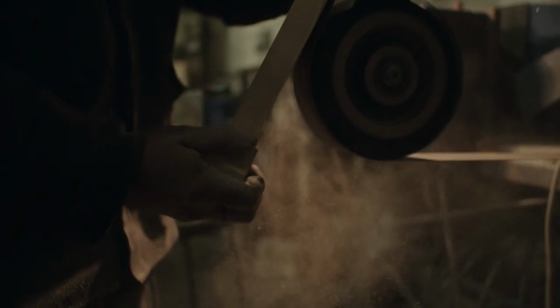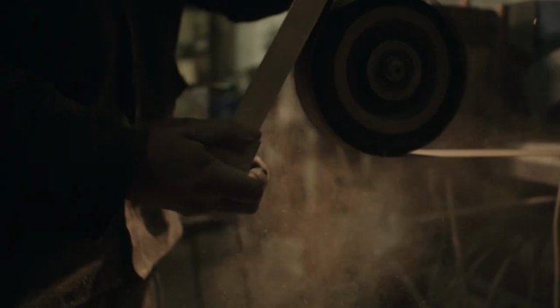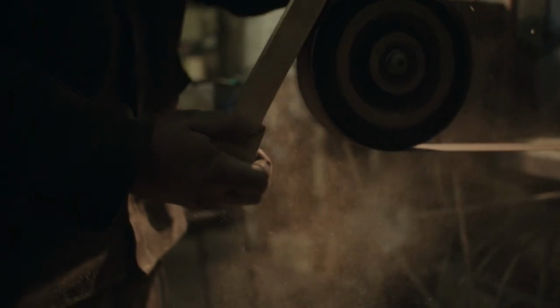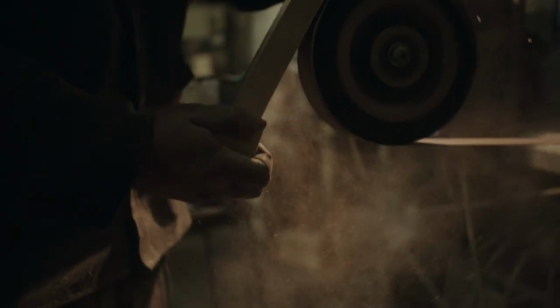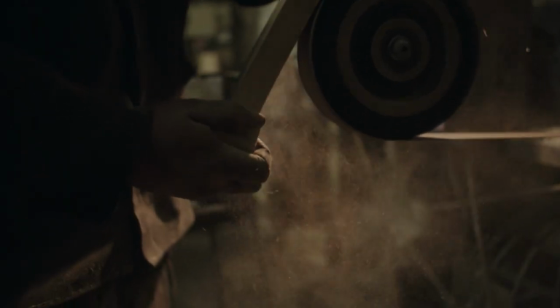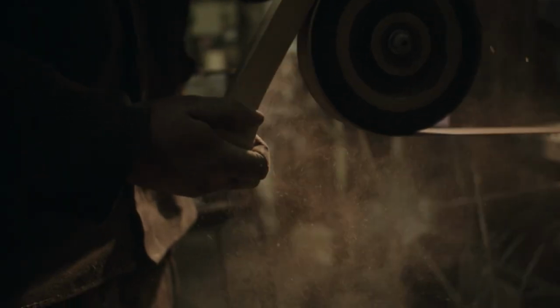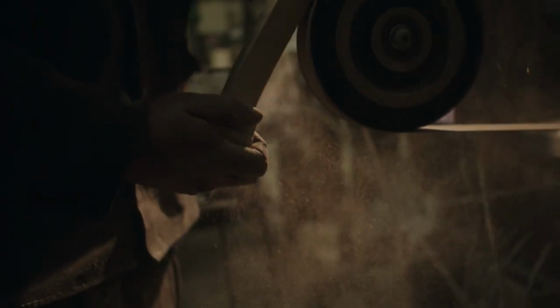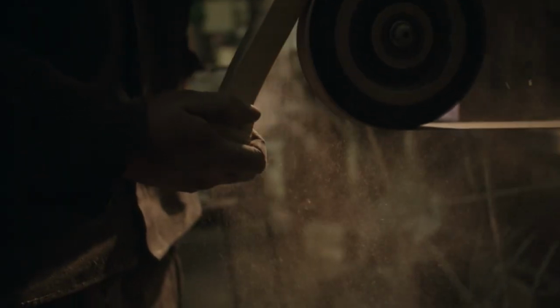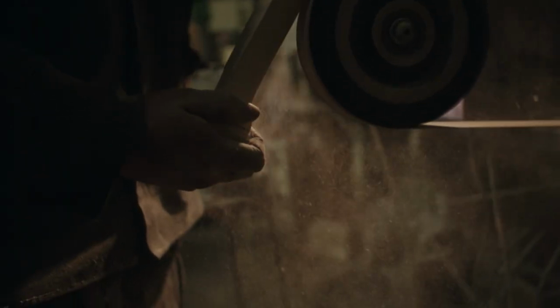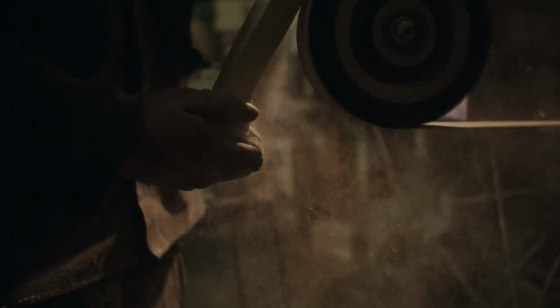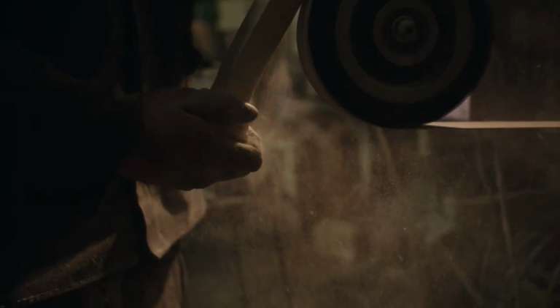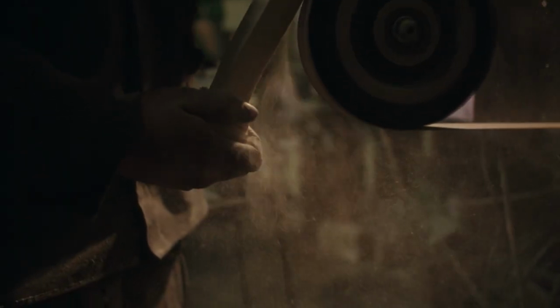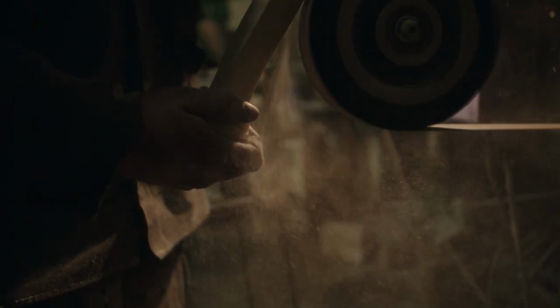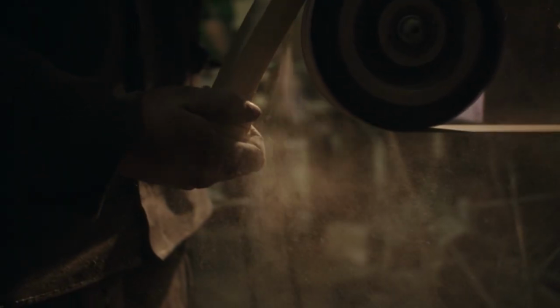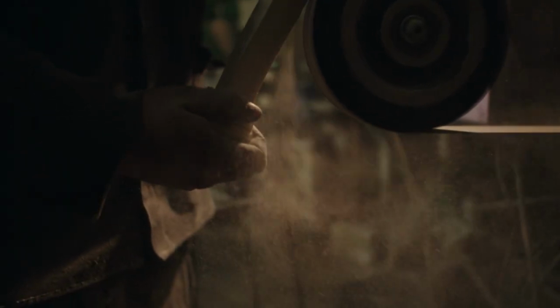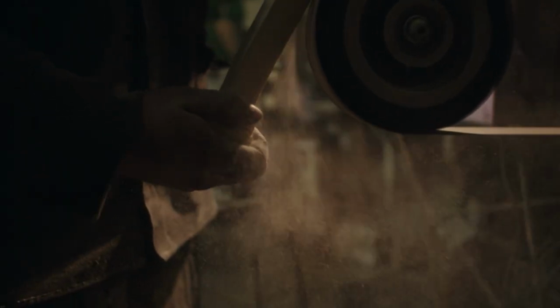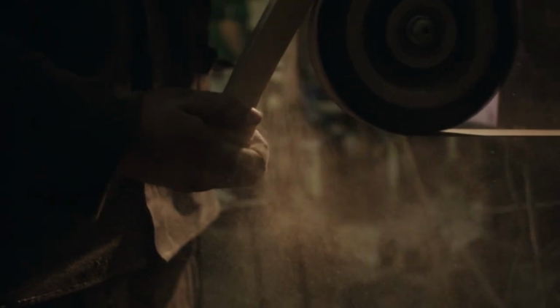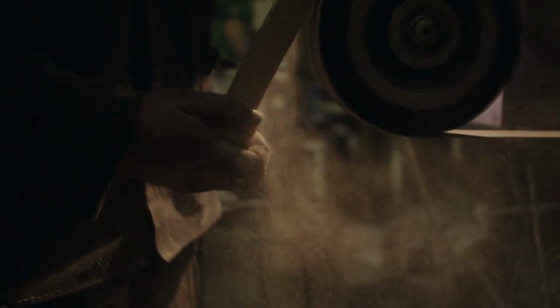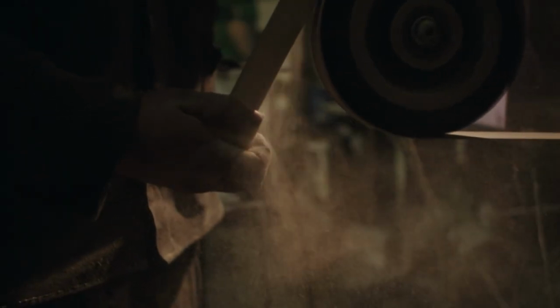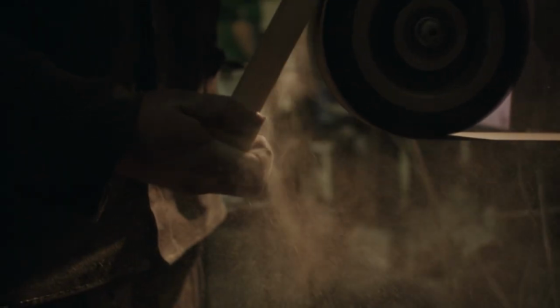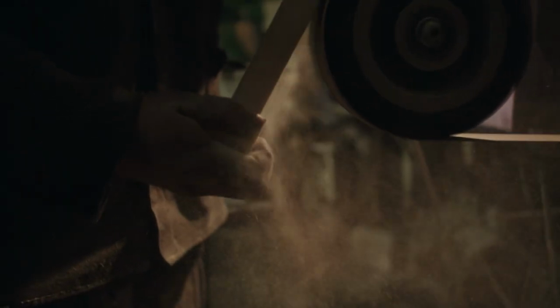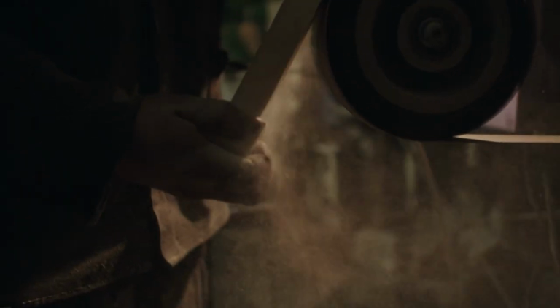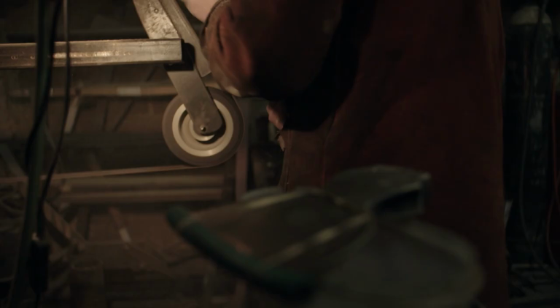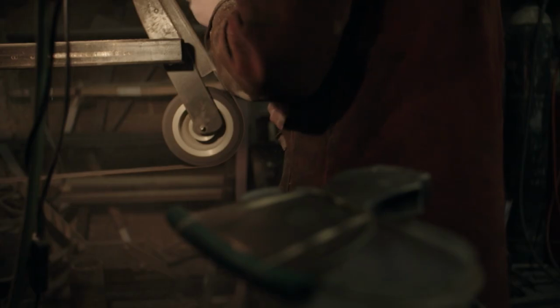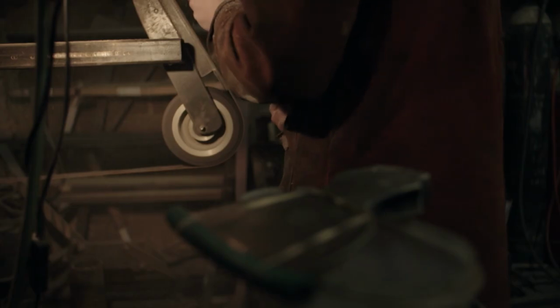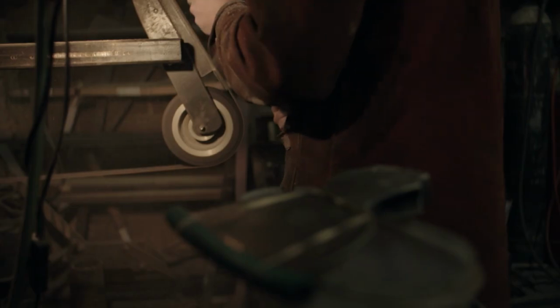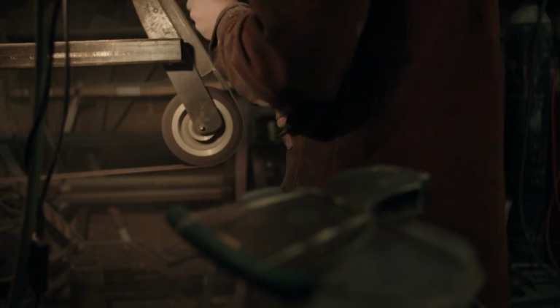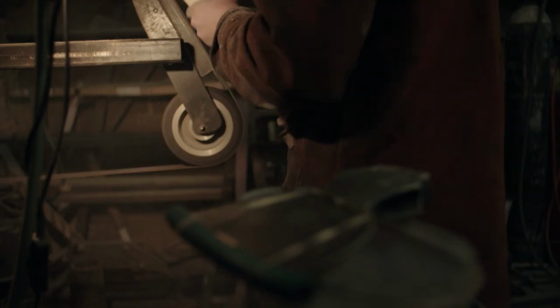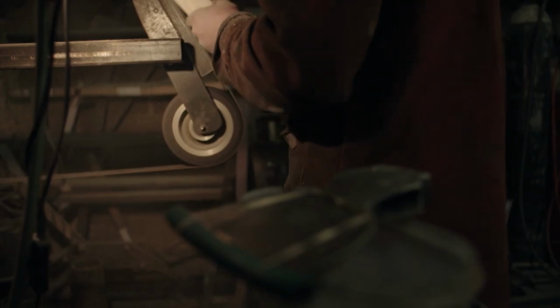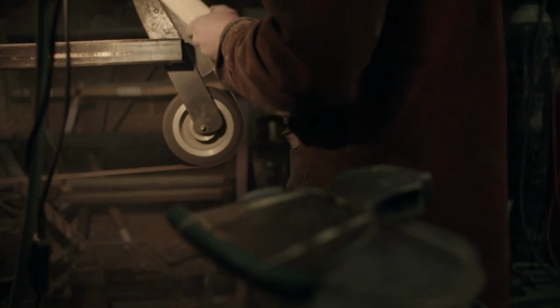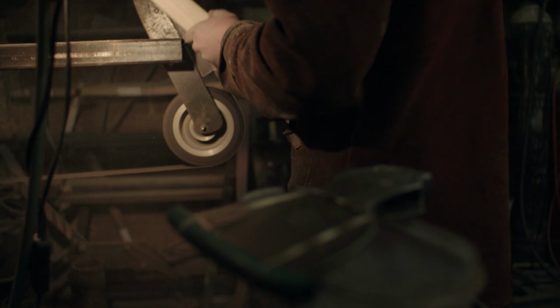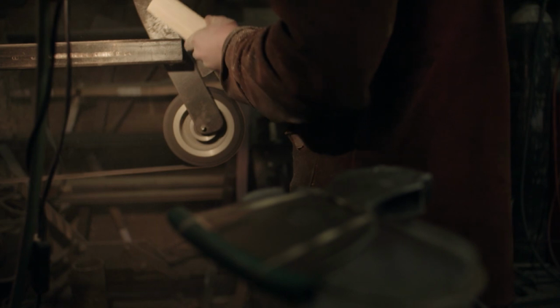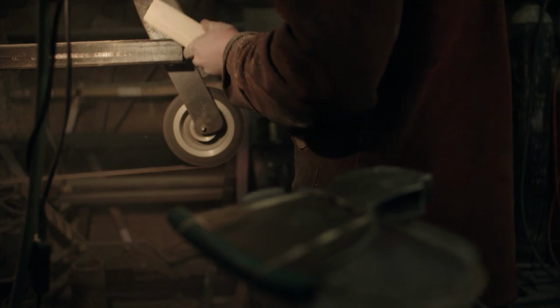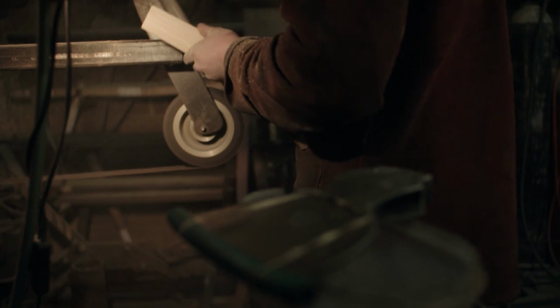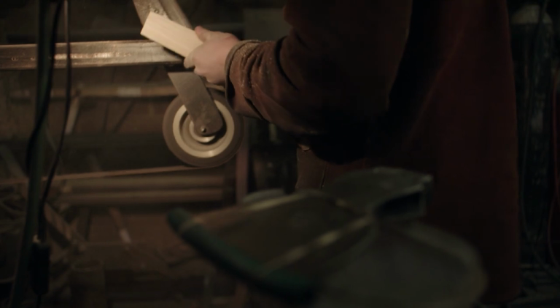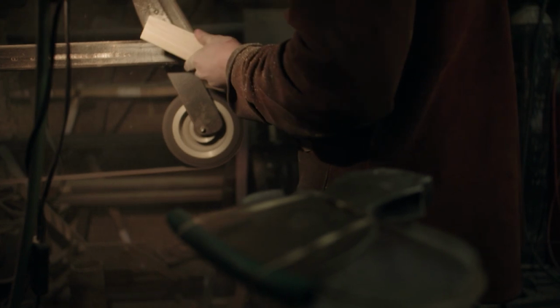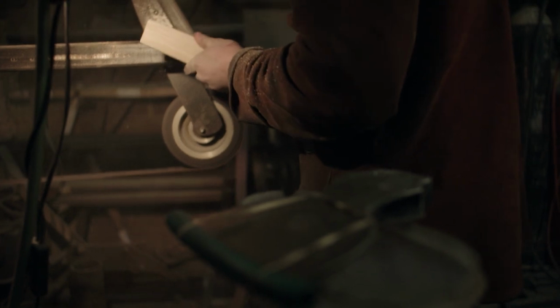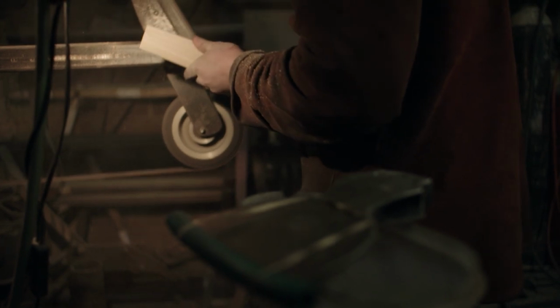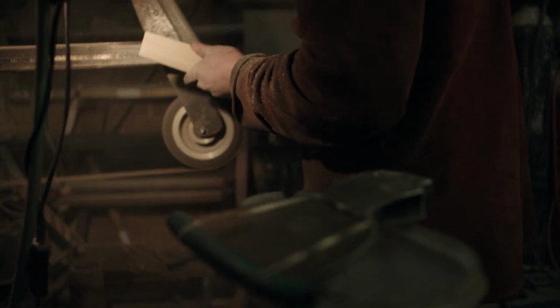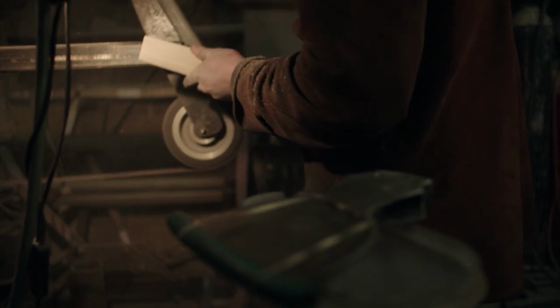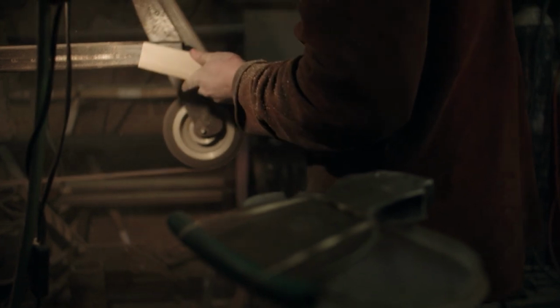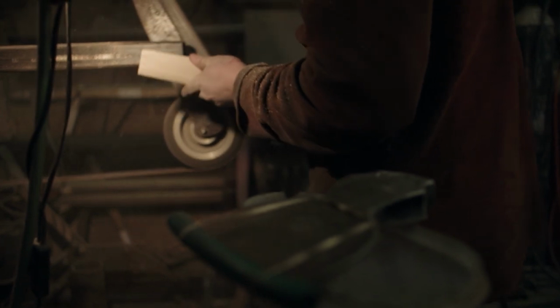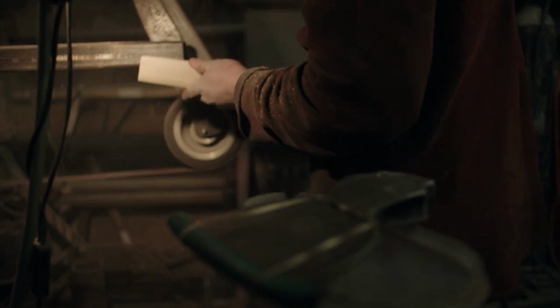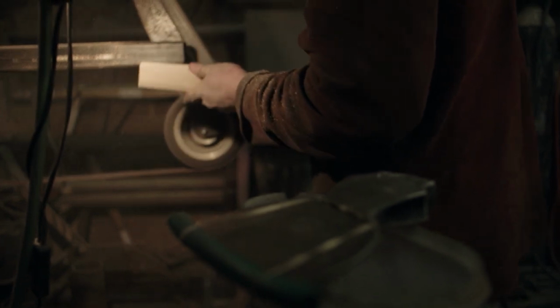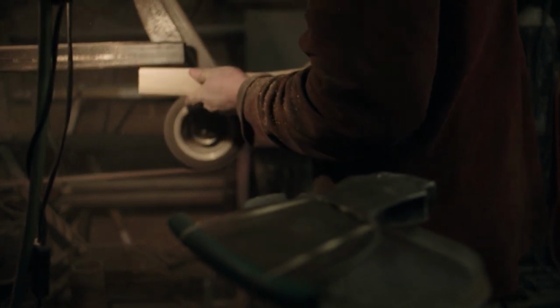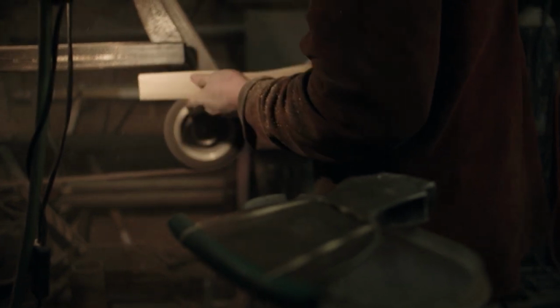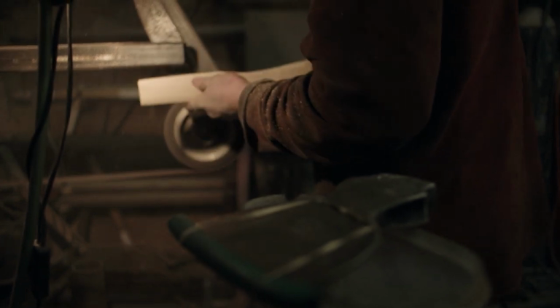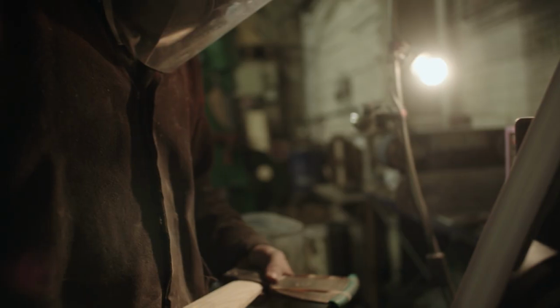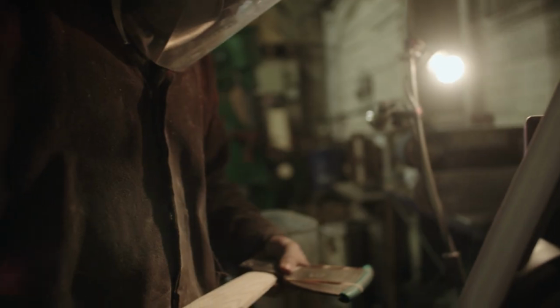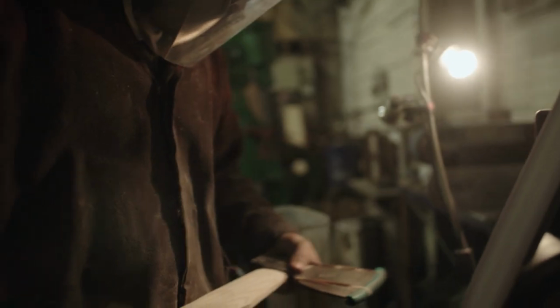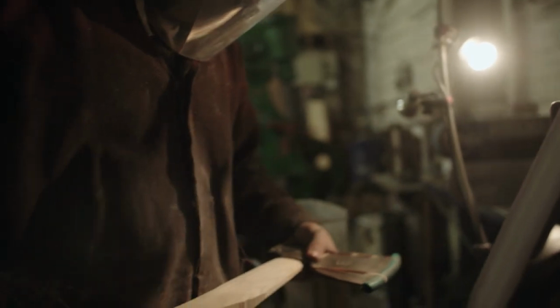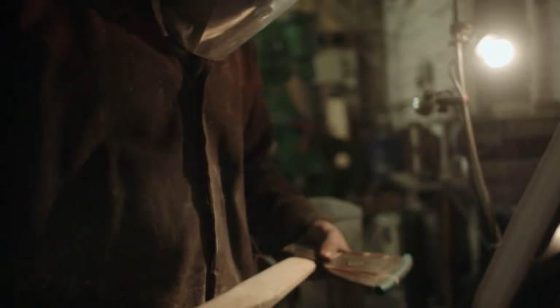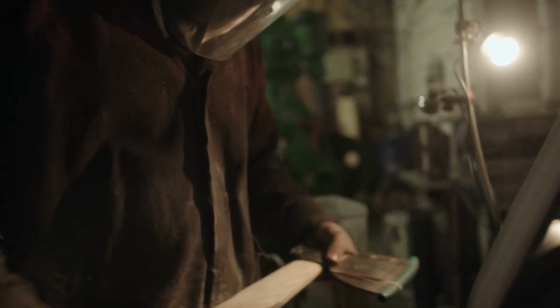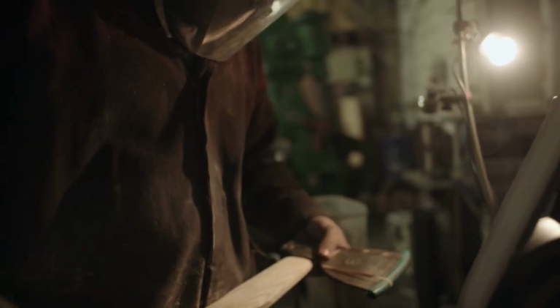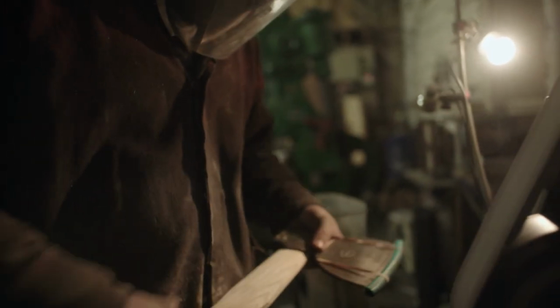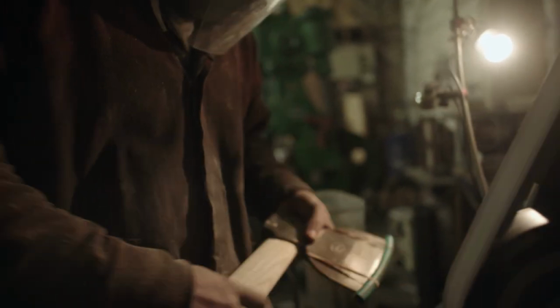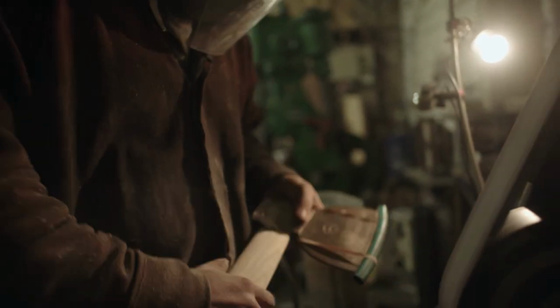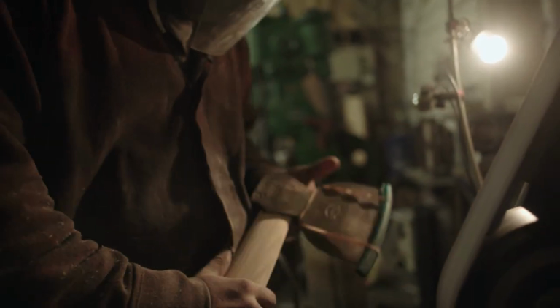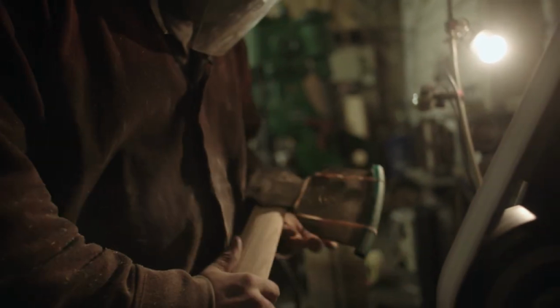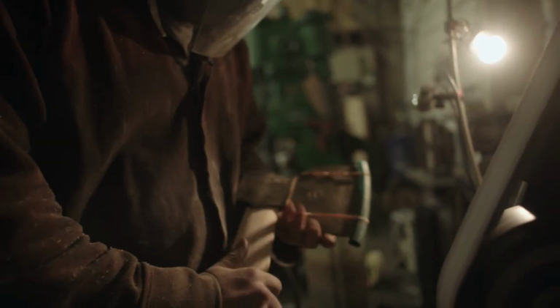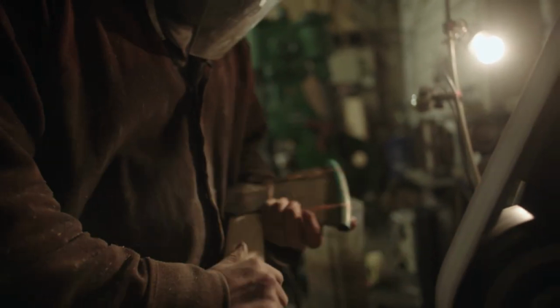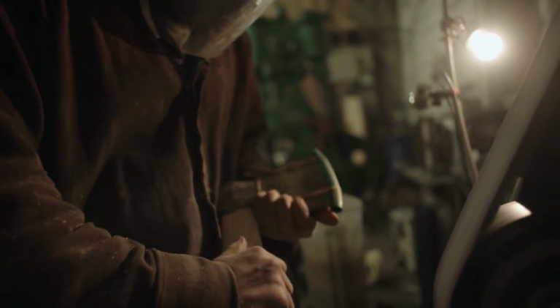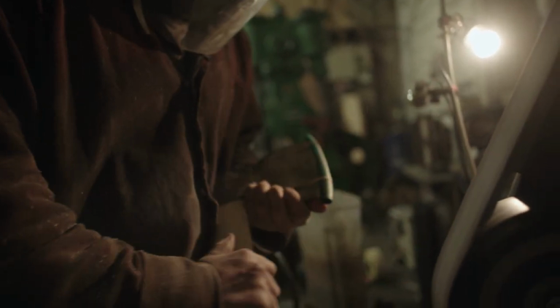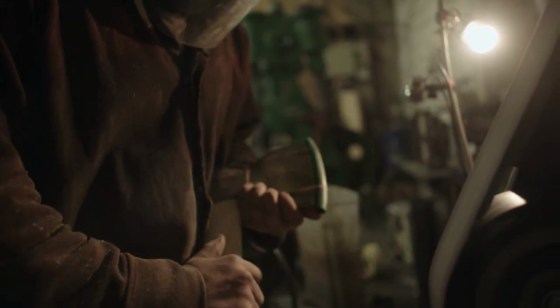I carved the handle initially using a bandsaw. Once the handle's been carved it's fitted with the blade, wedged together and then it's finished.